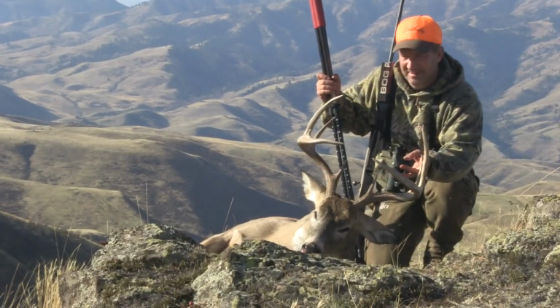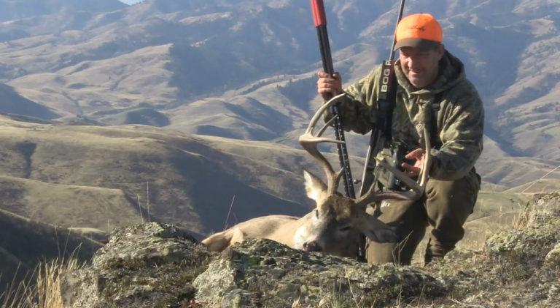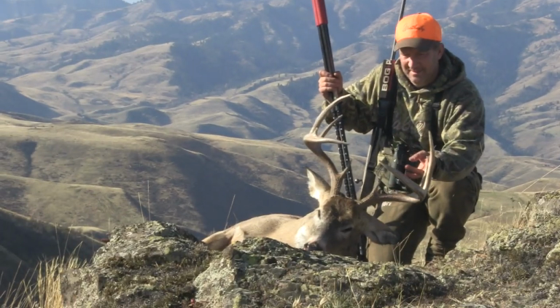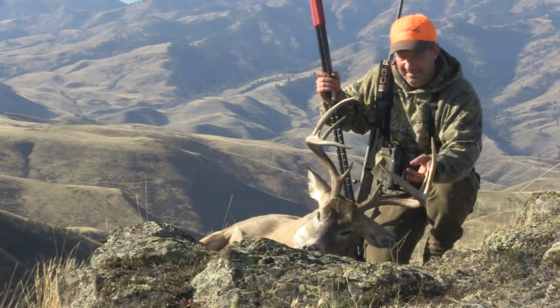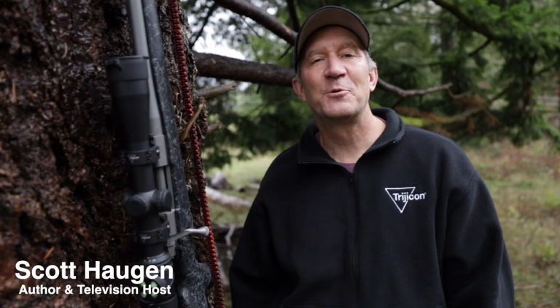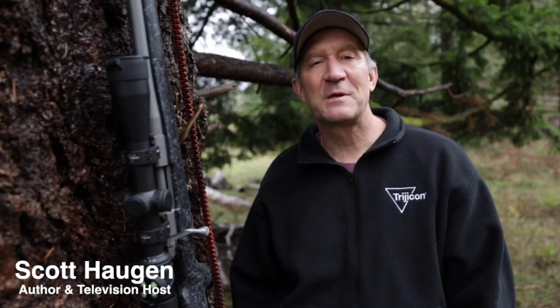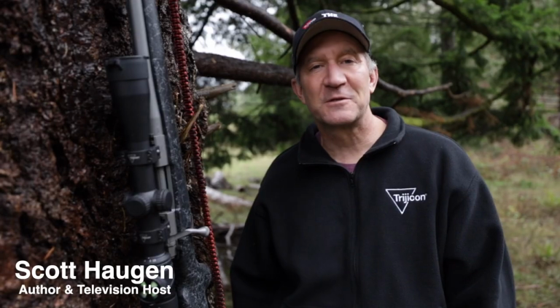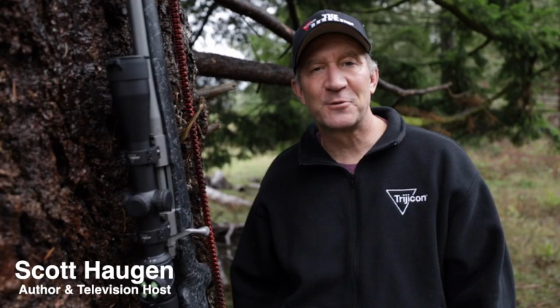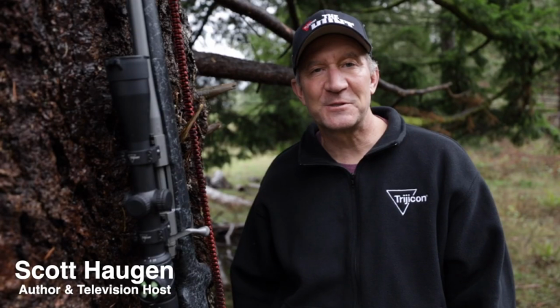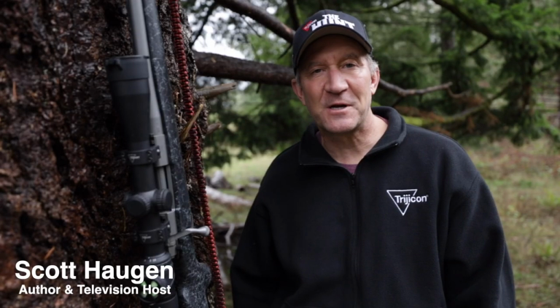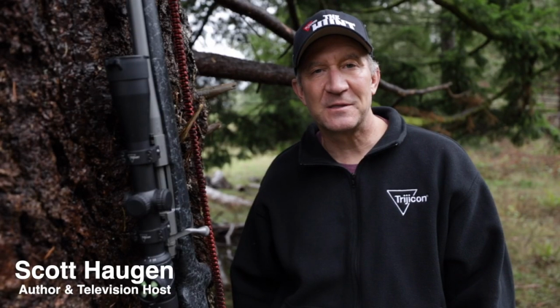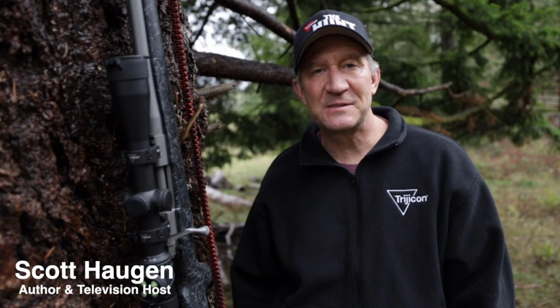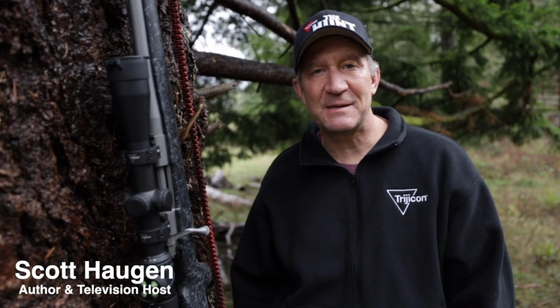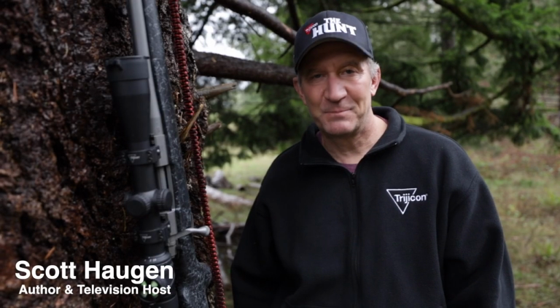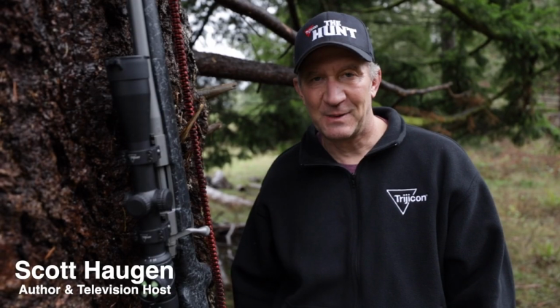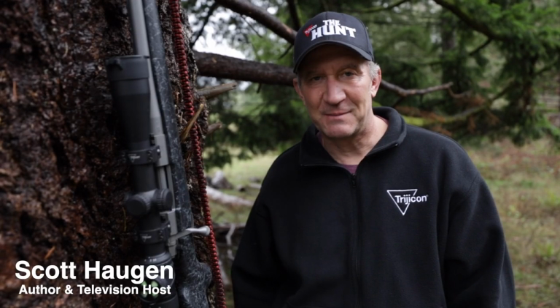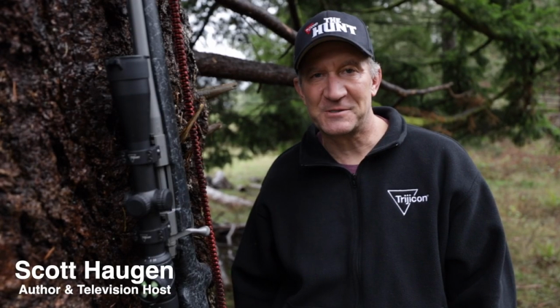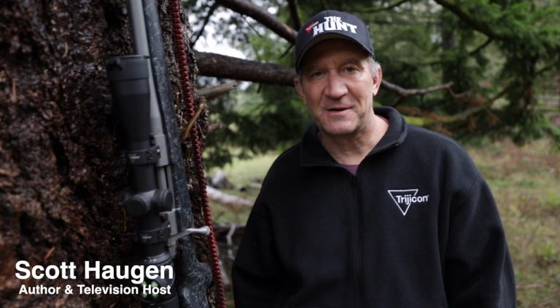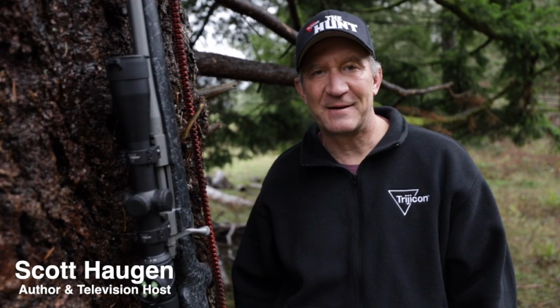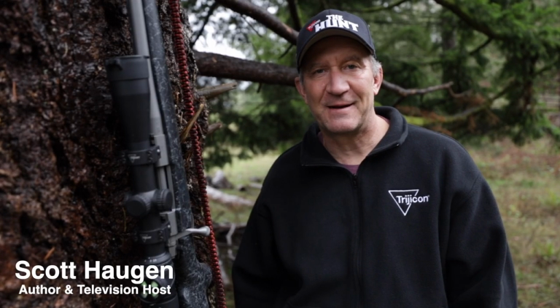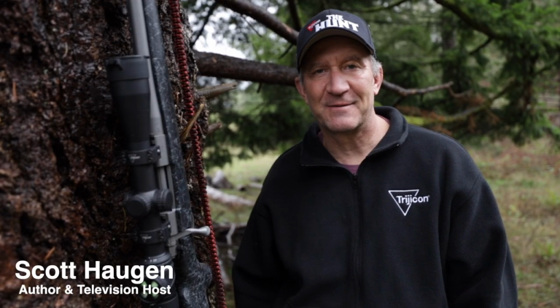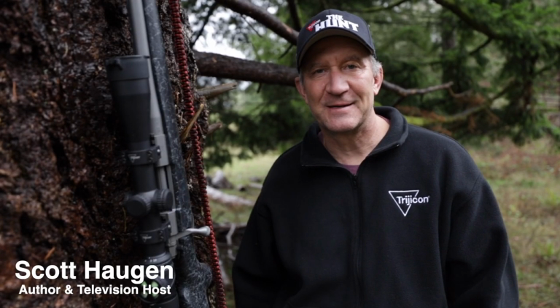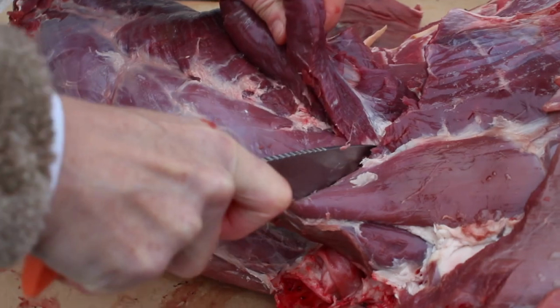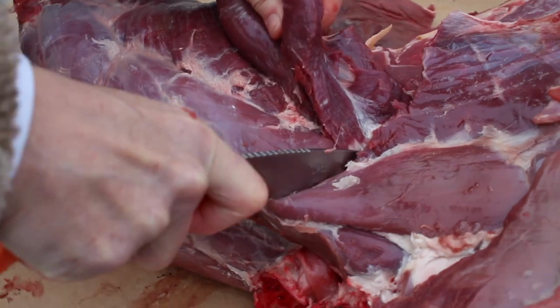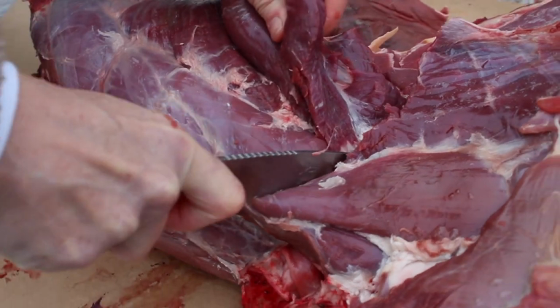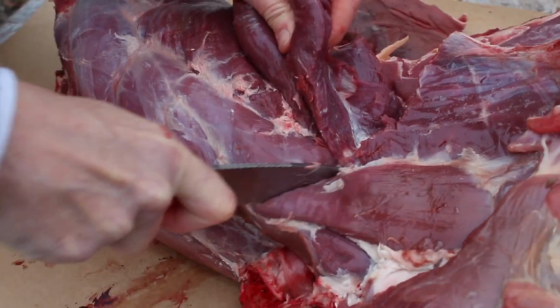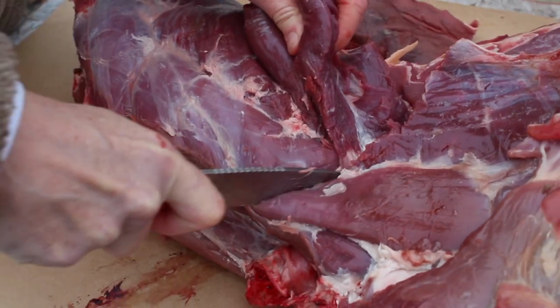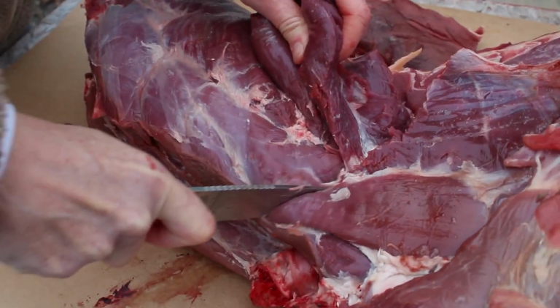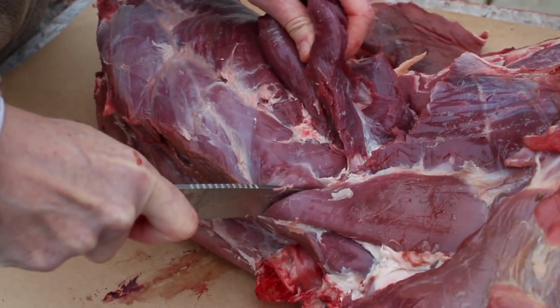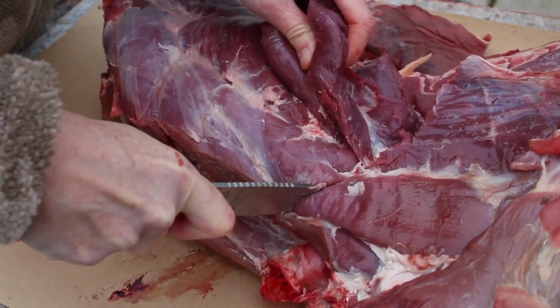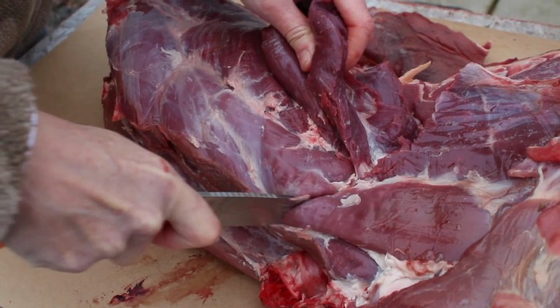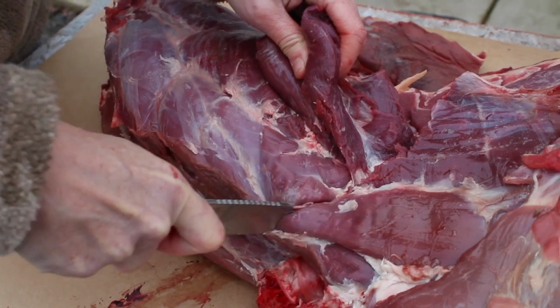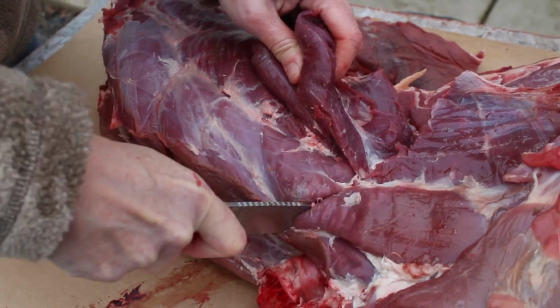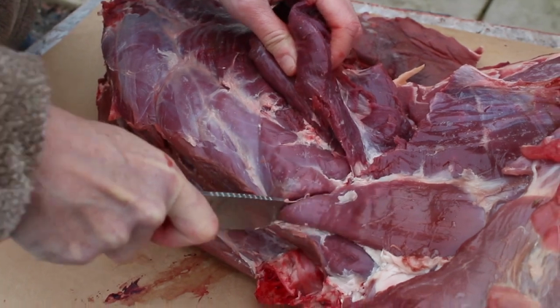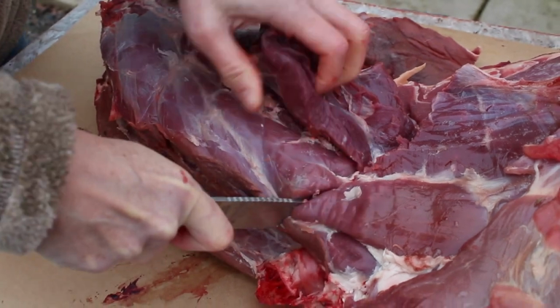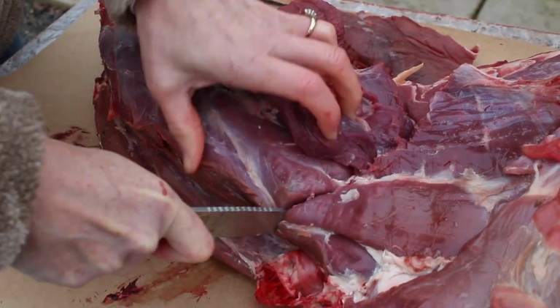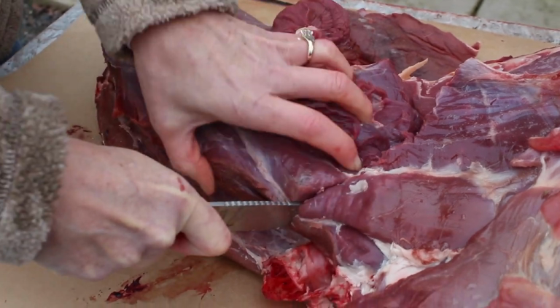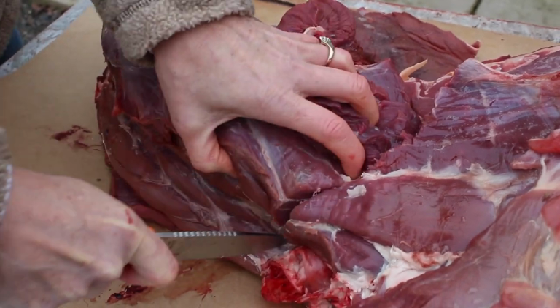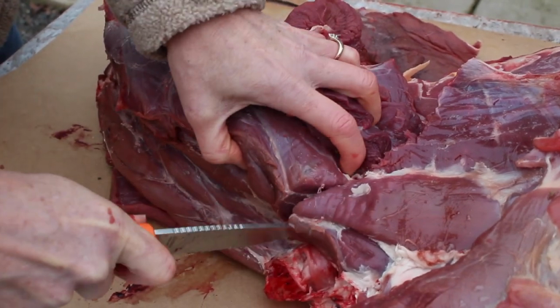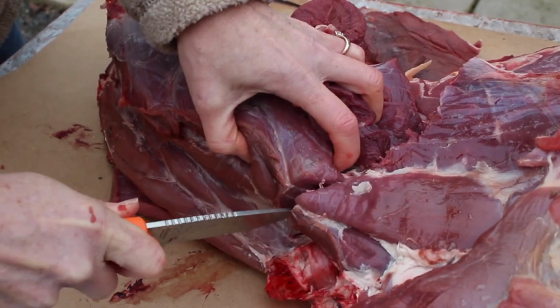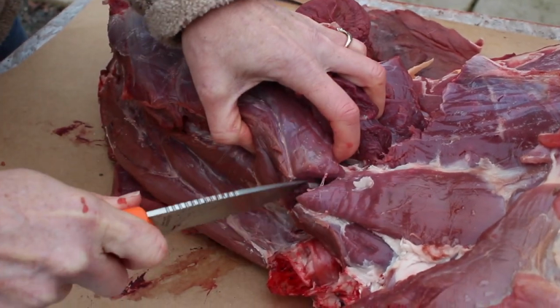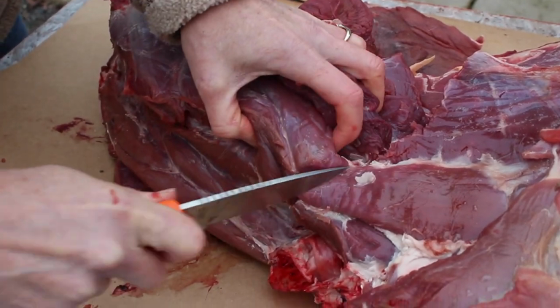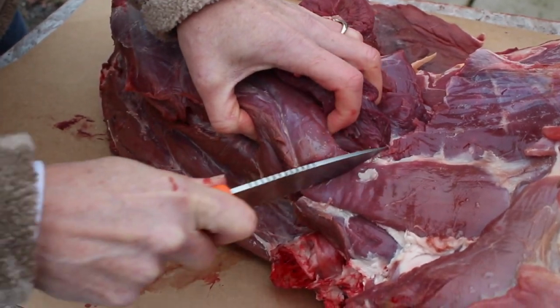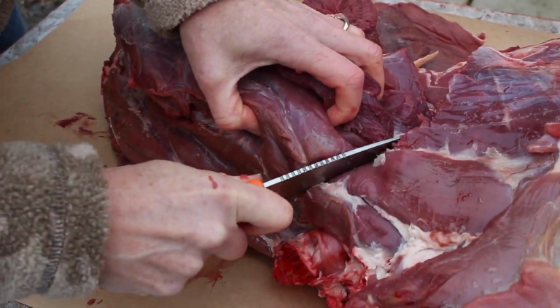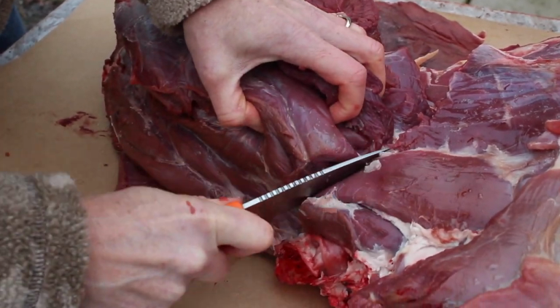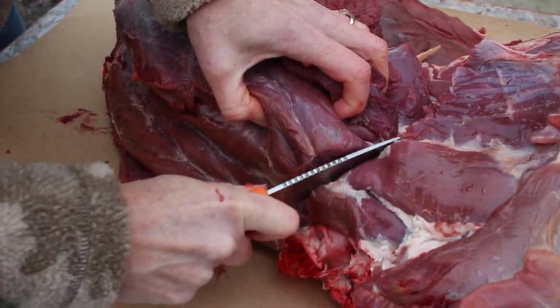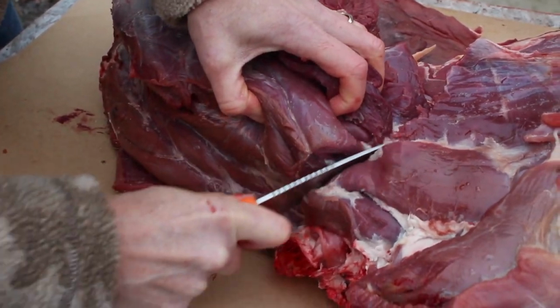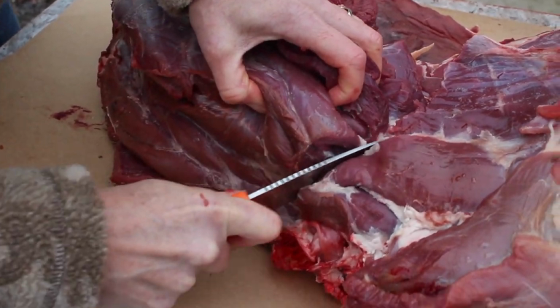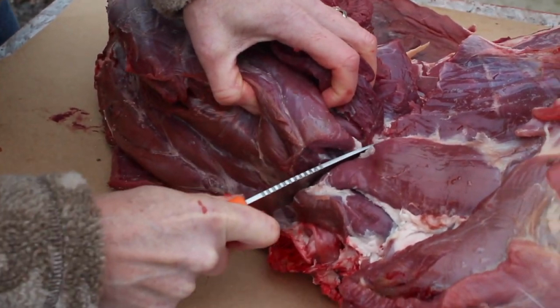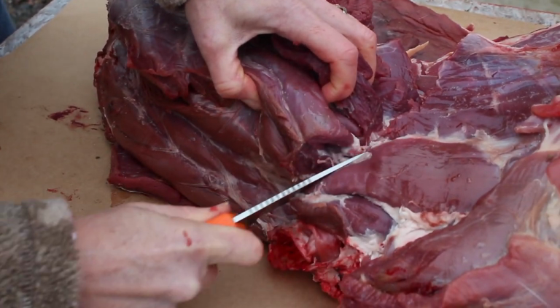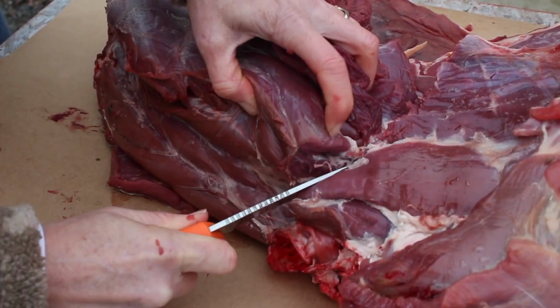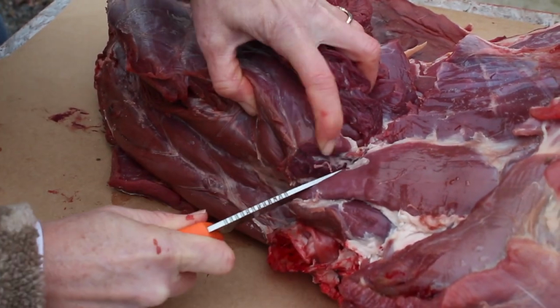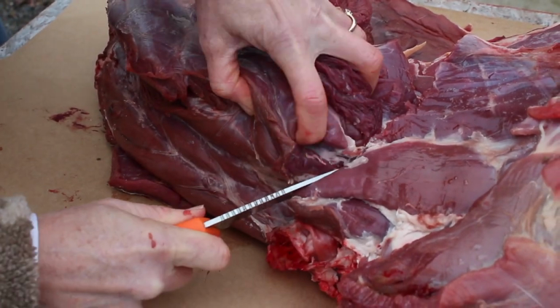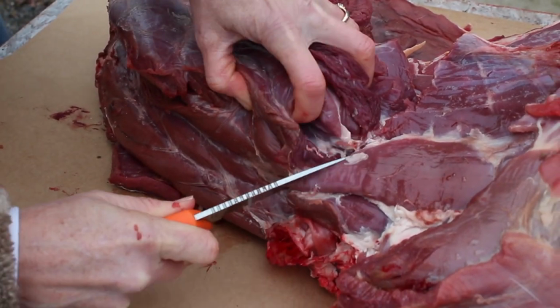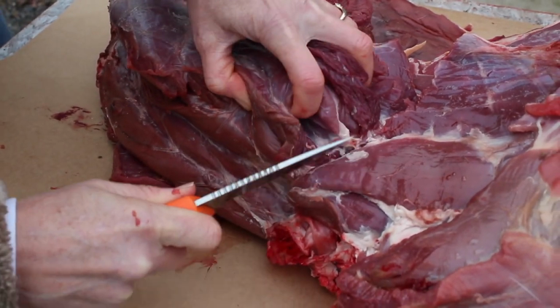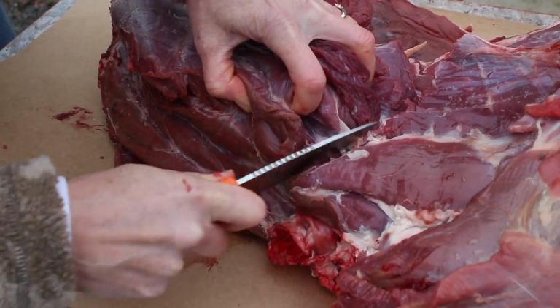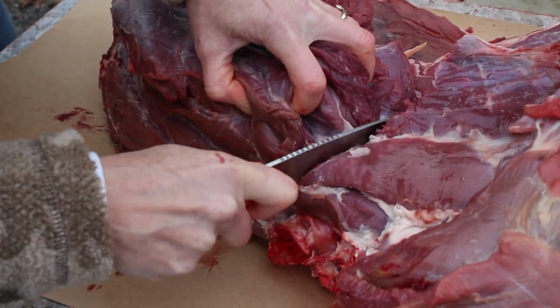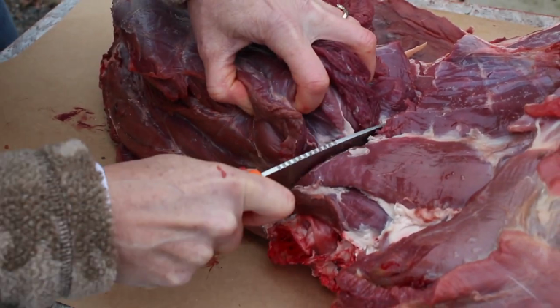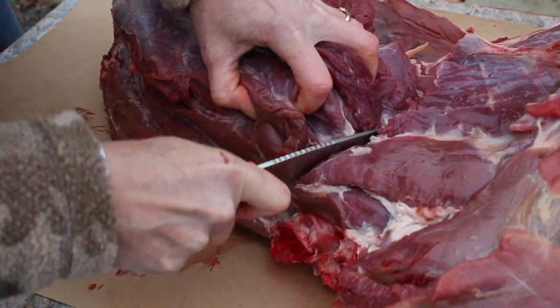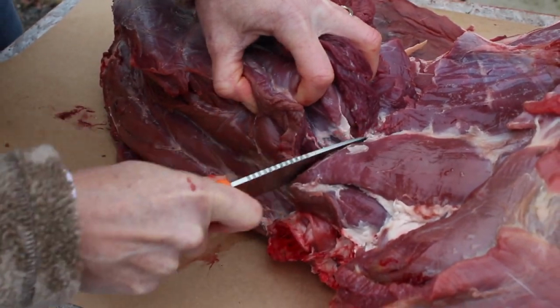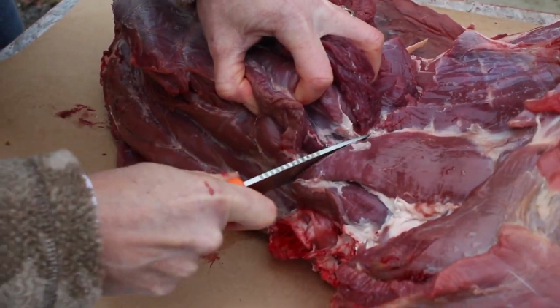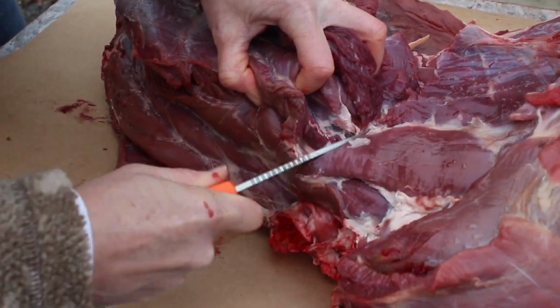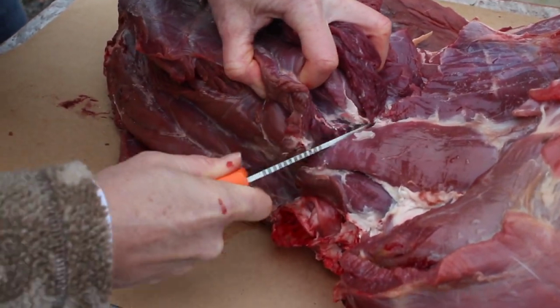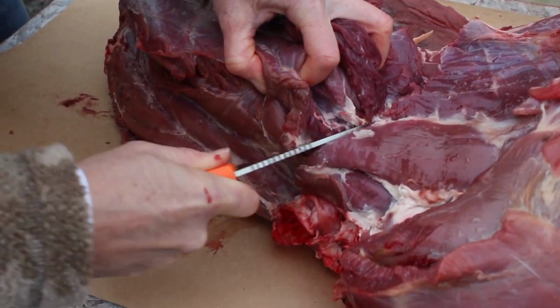Welcome to another Trijicon Tip. I'm Scott Haugen. Neck meat is one of the most overlooked, tastiest big game cuts, and it's so simple to prepare.